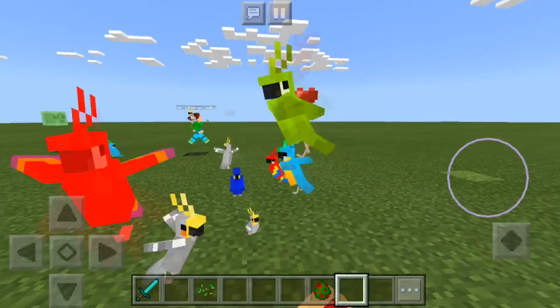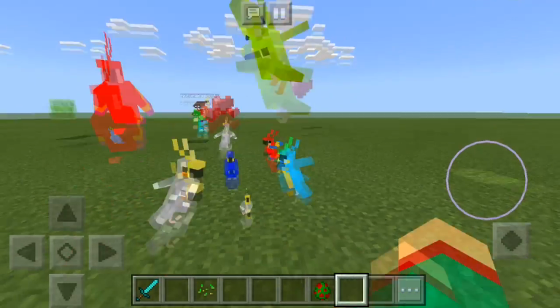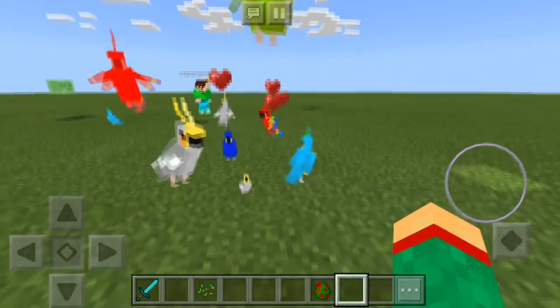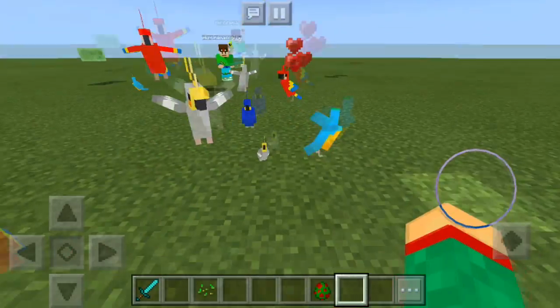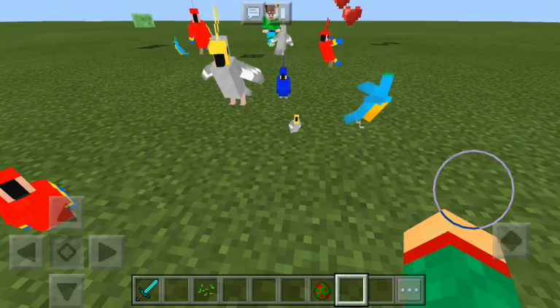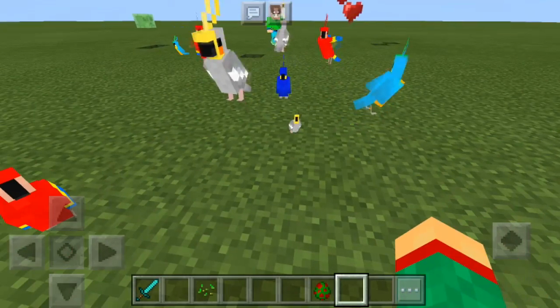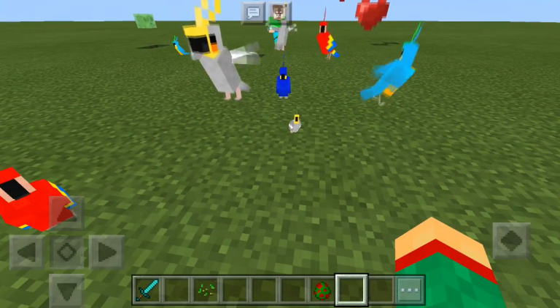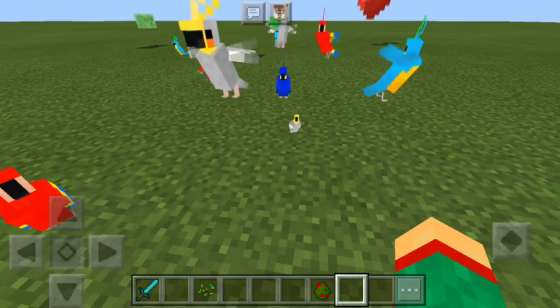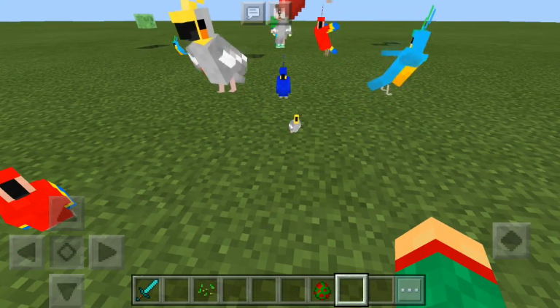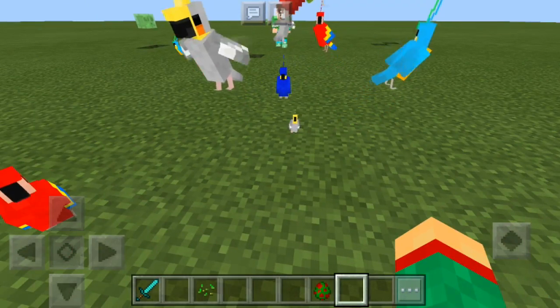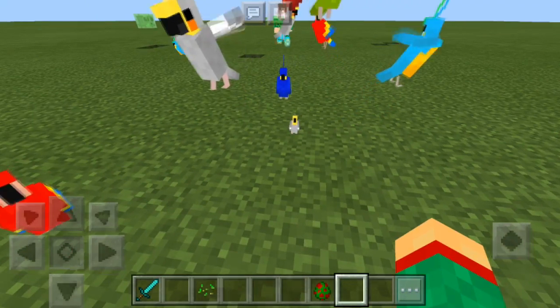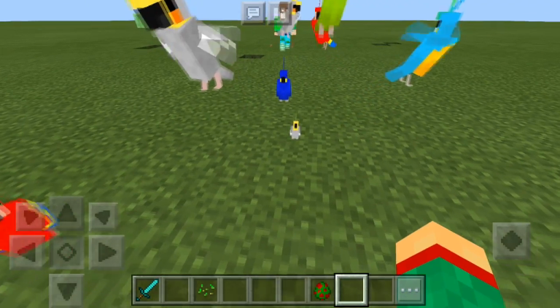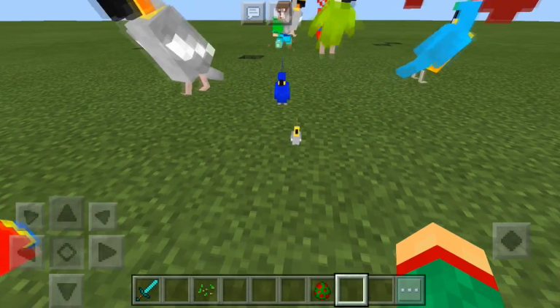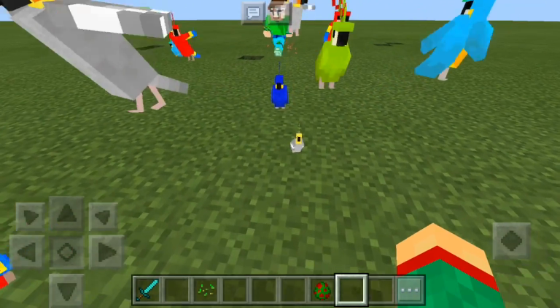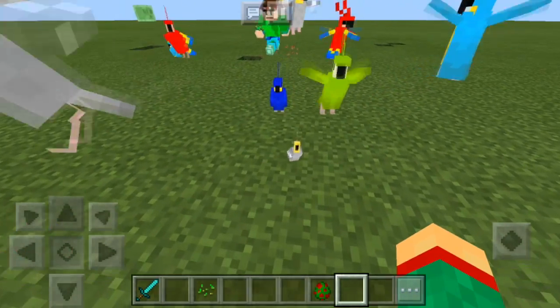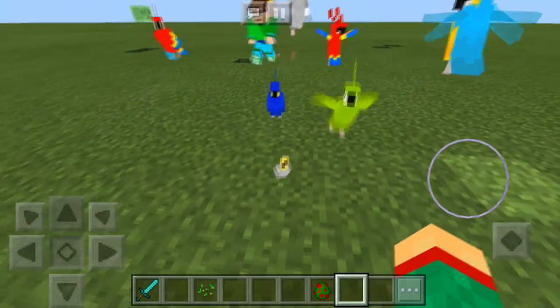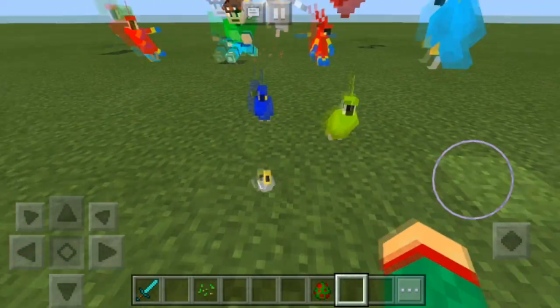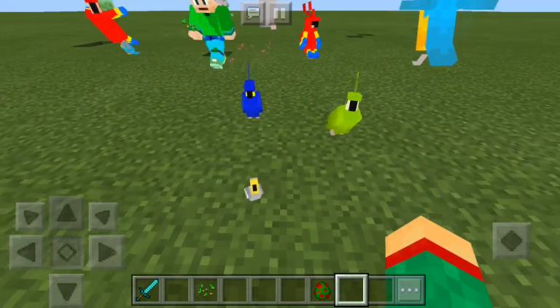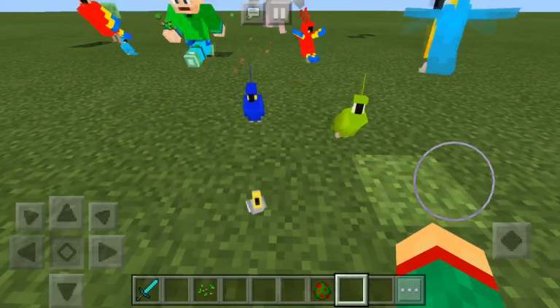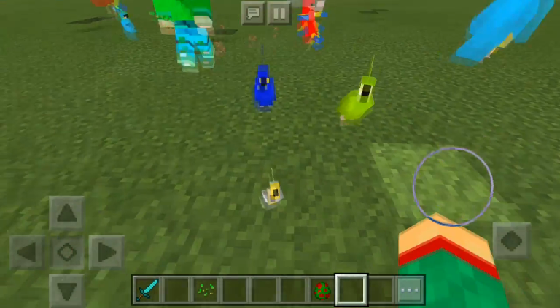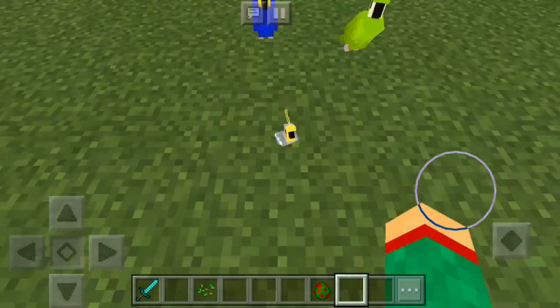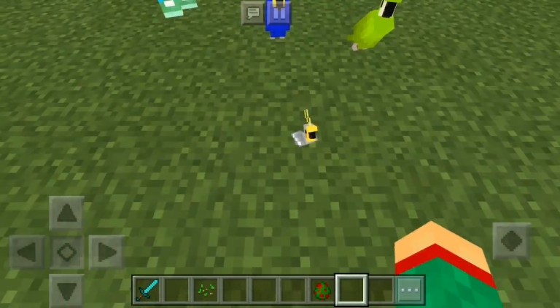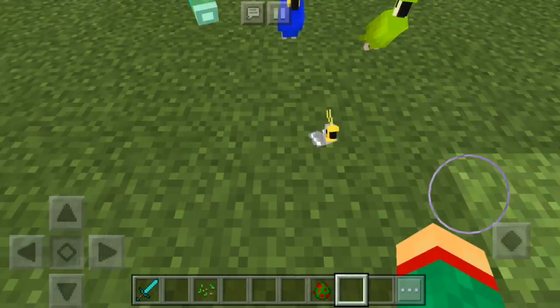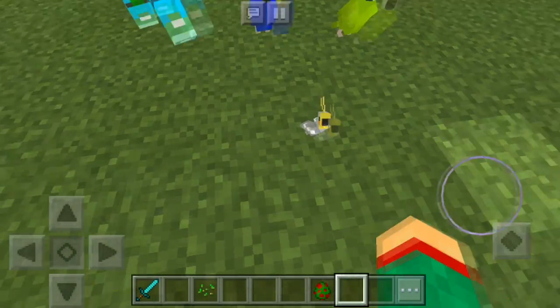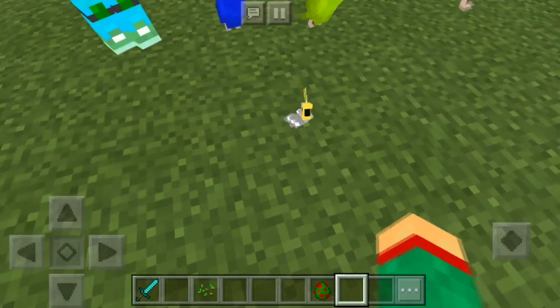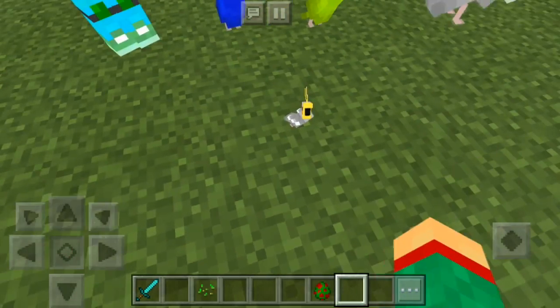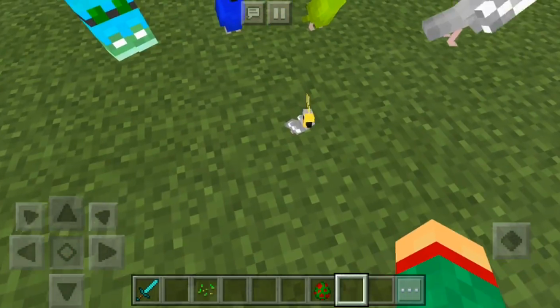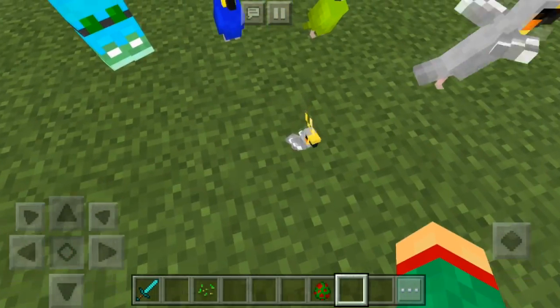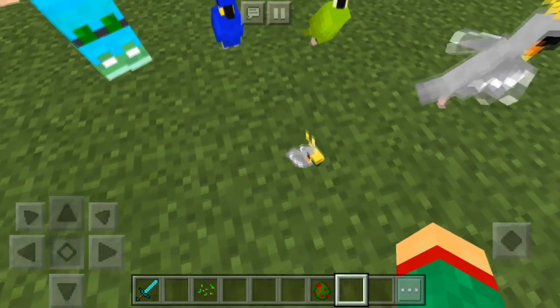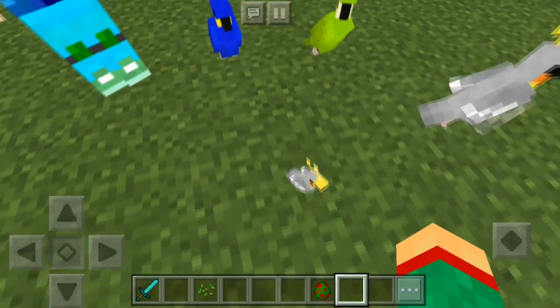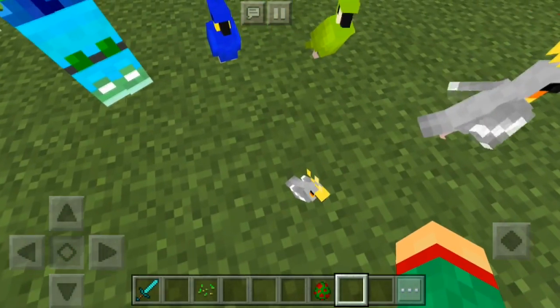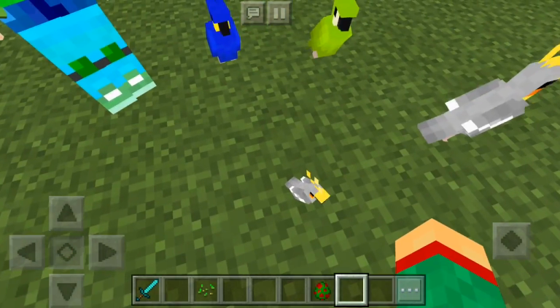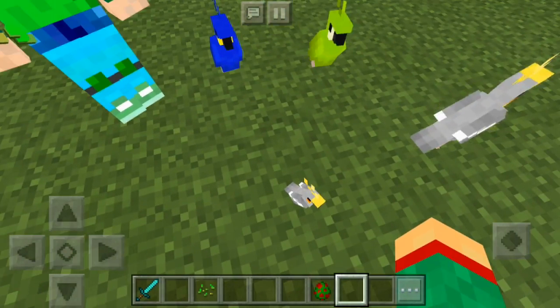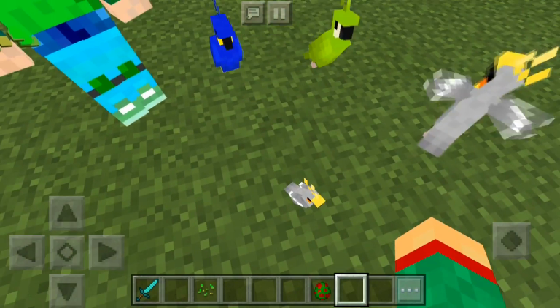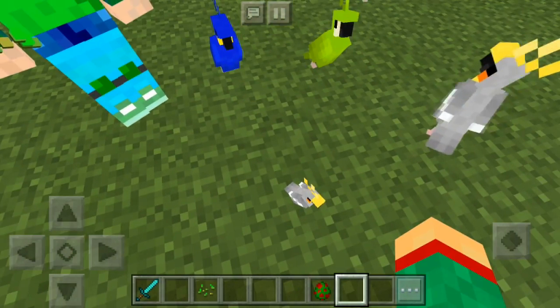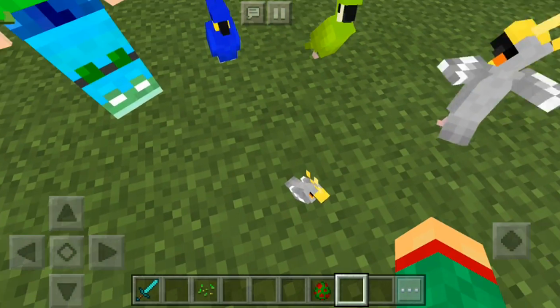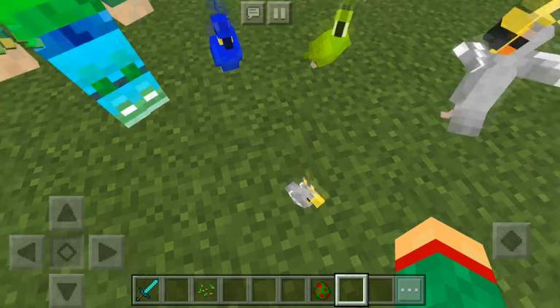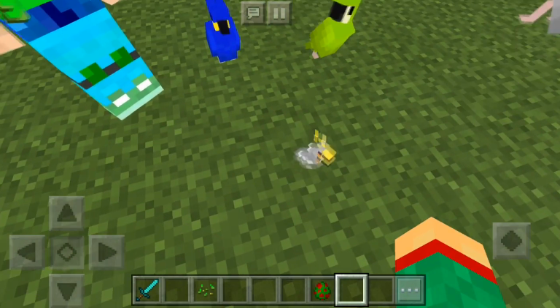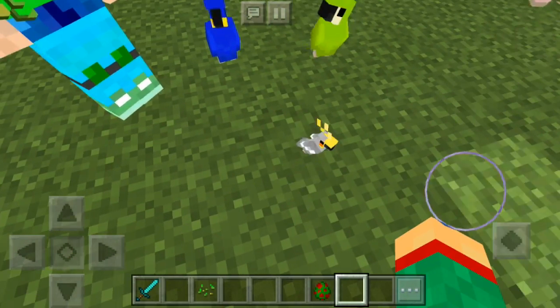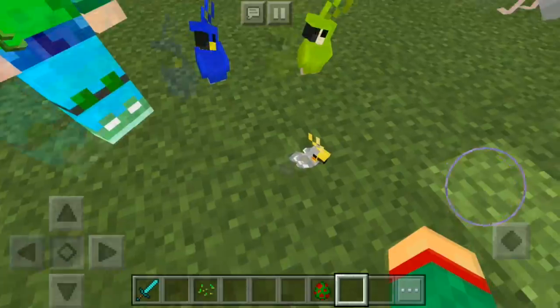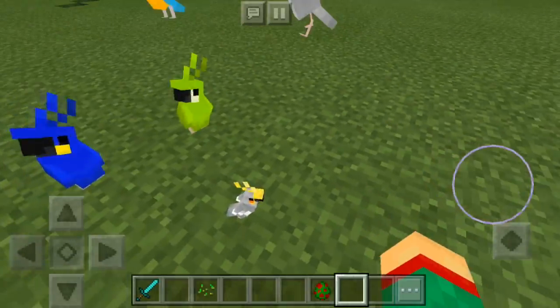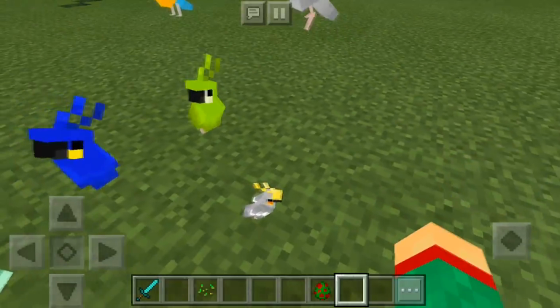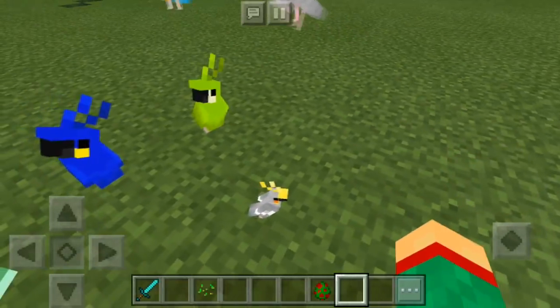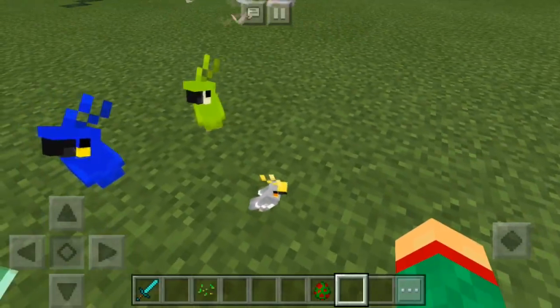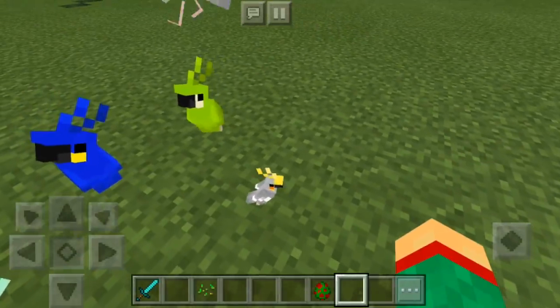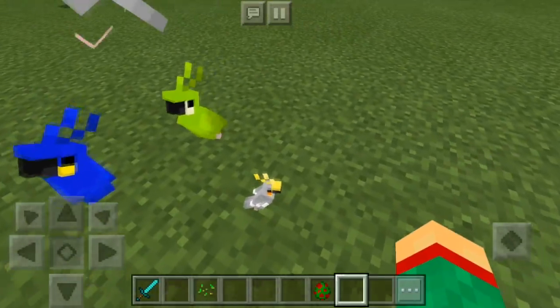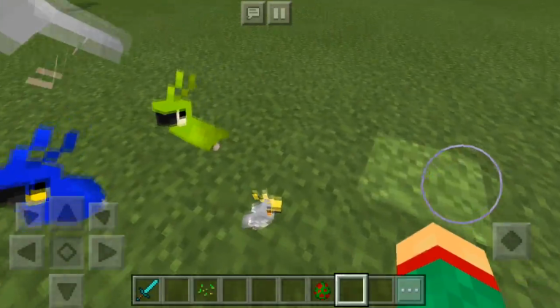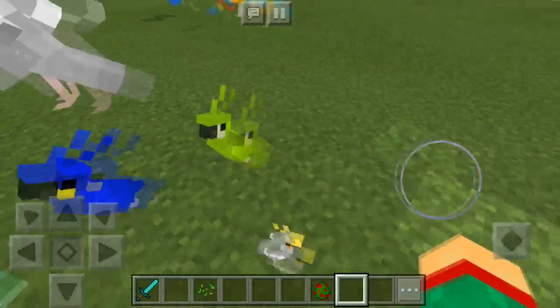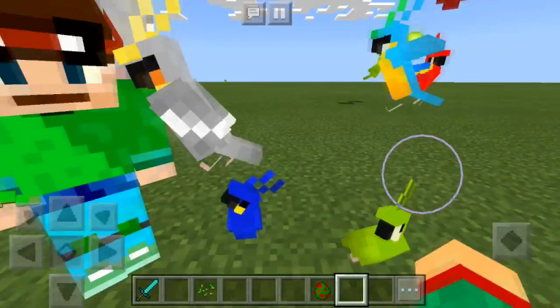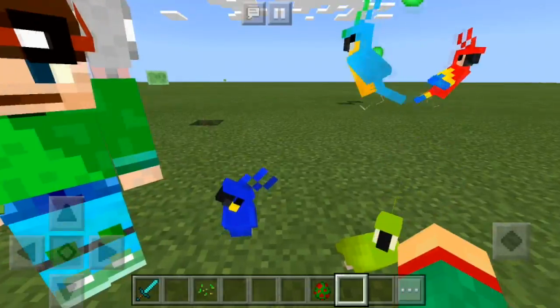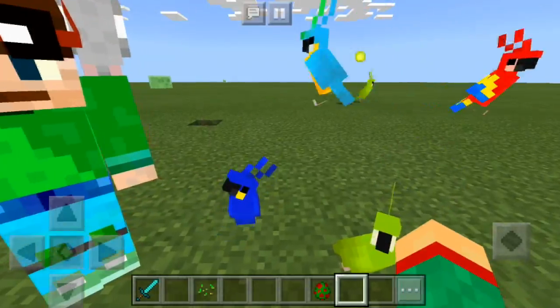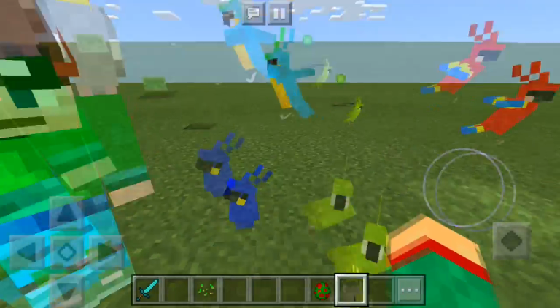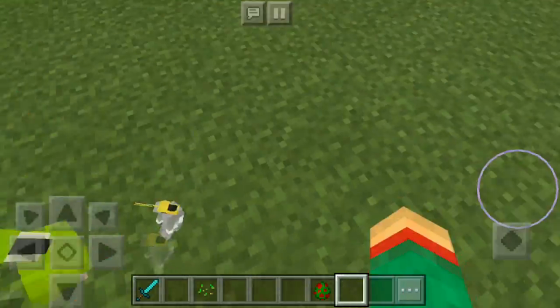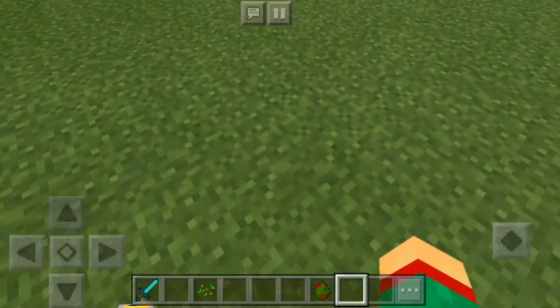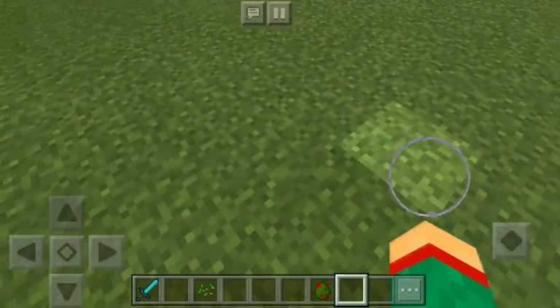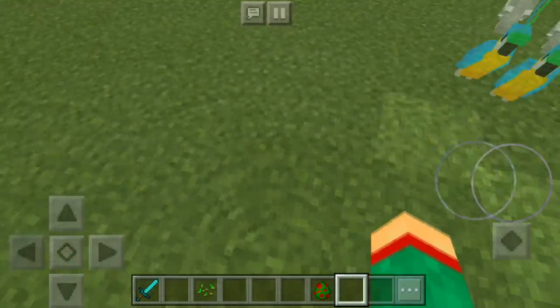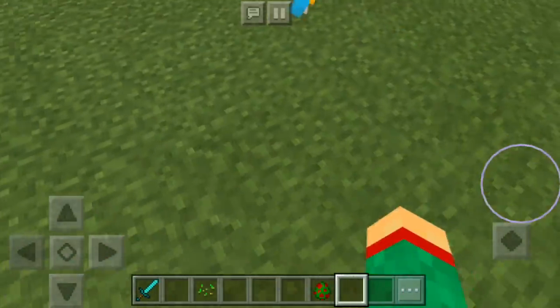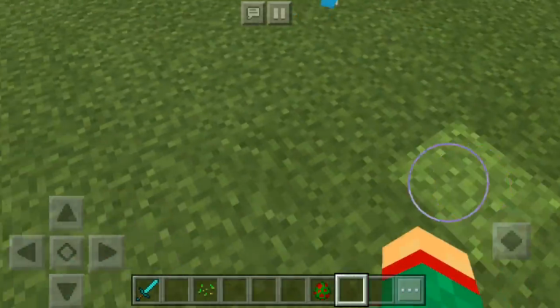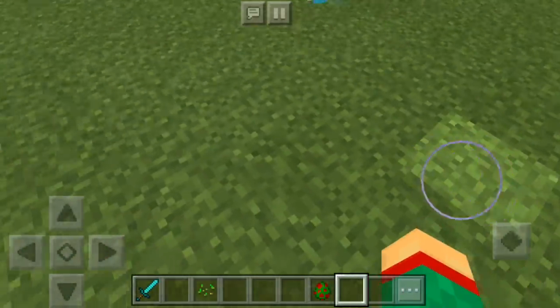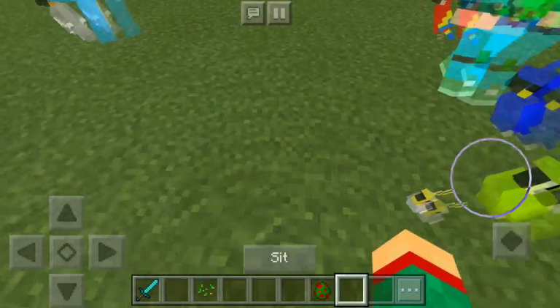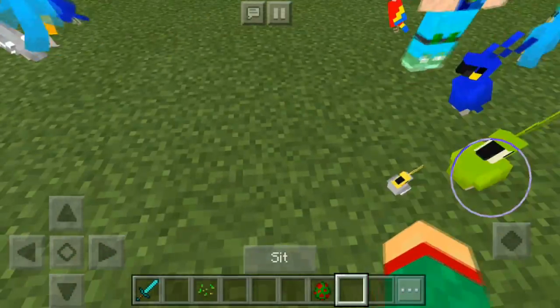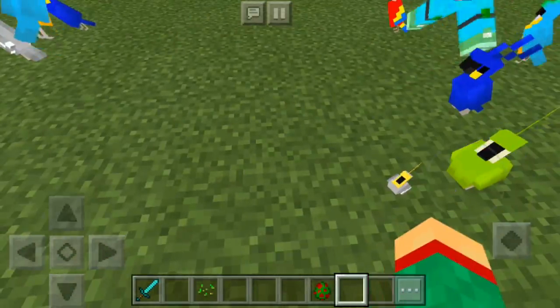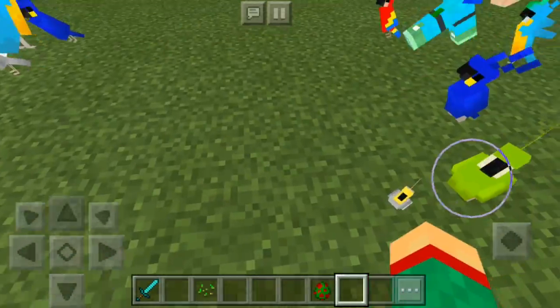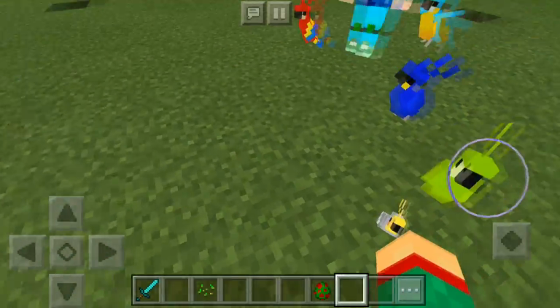Baby making process — and as you can see, we have another little baby parrot. Now of course they come in many different colors, baby parrots.